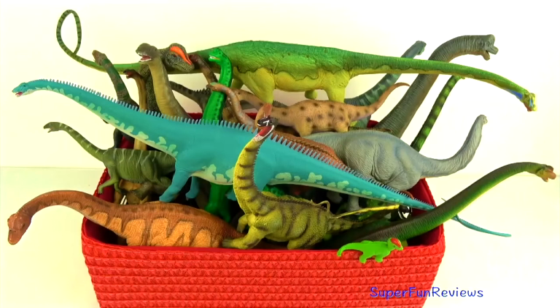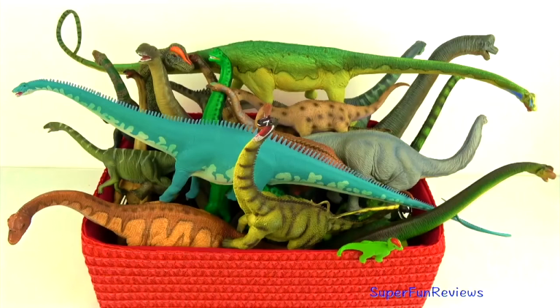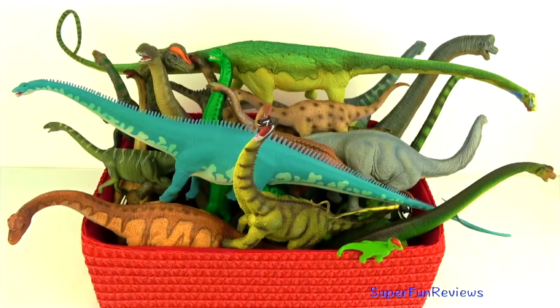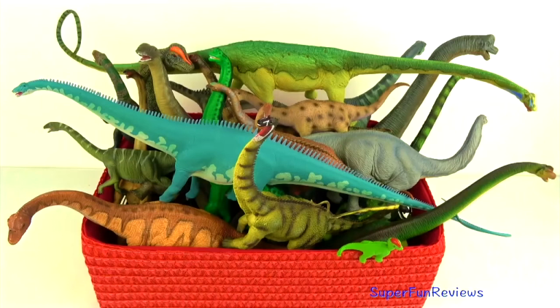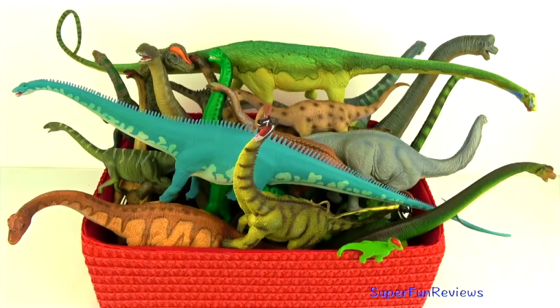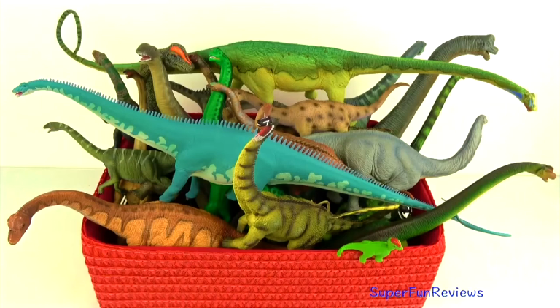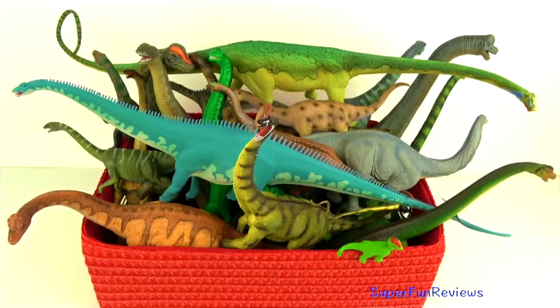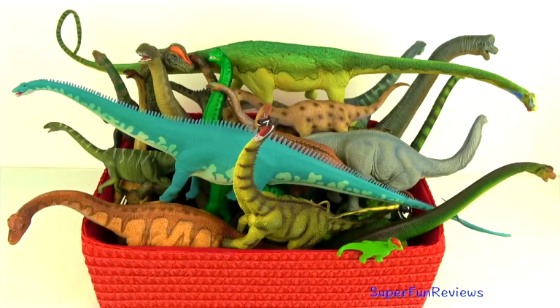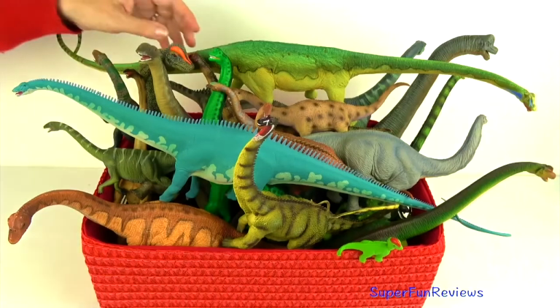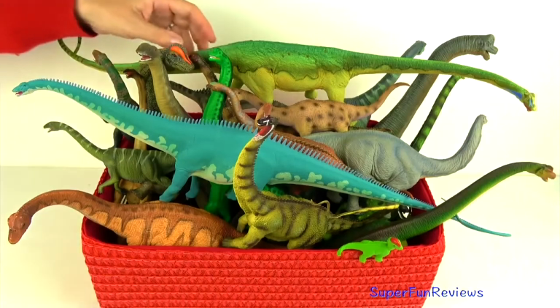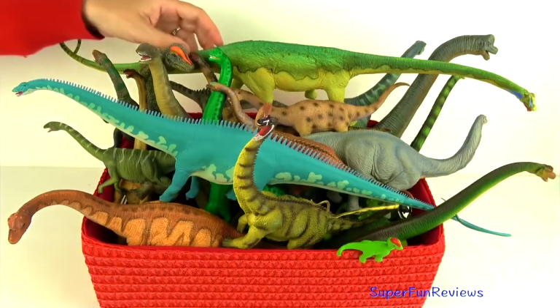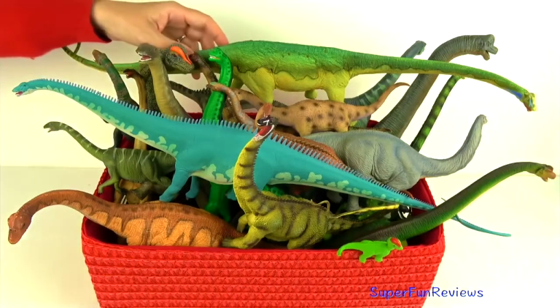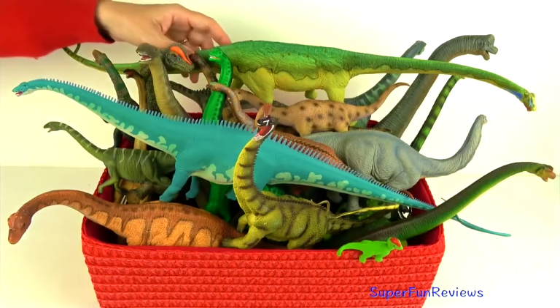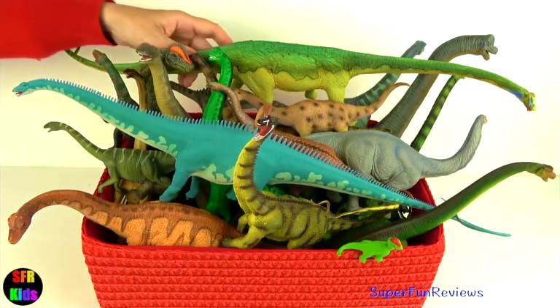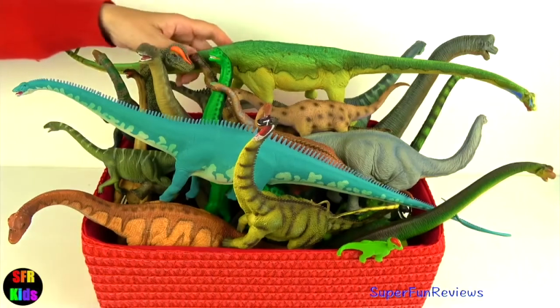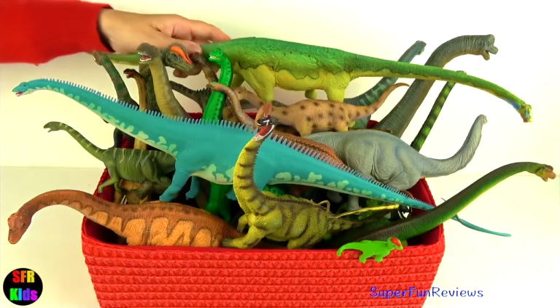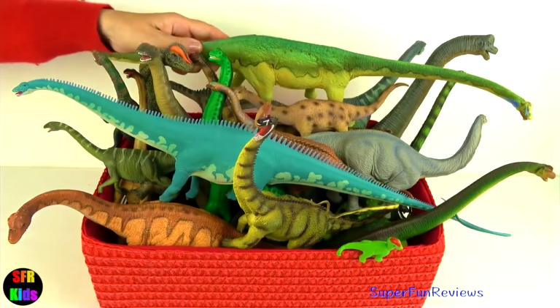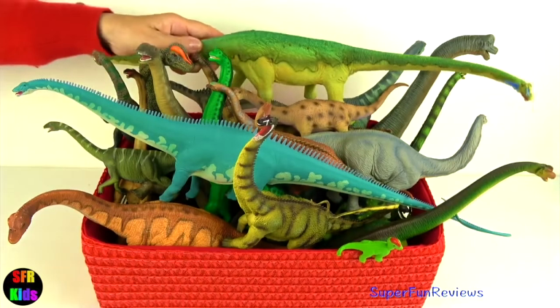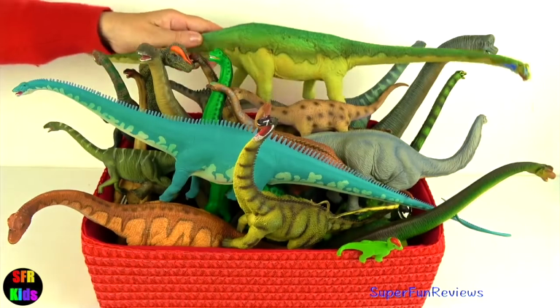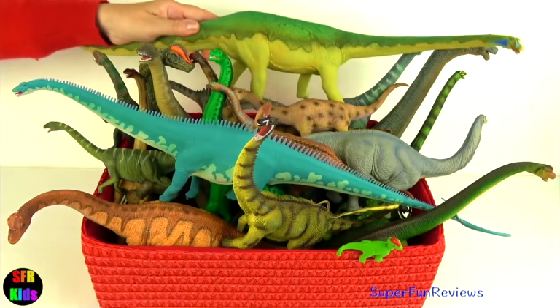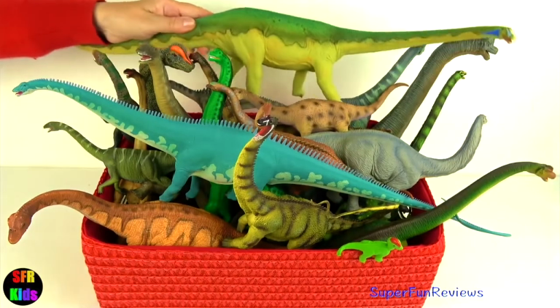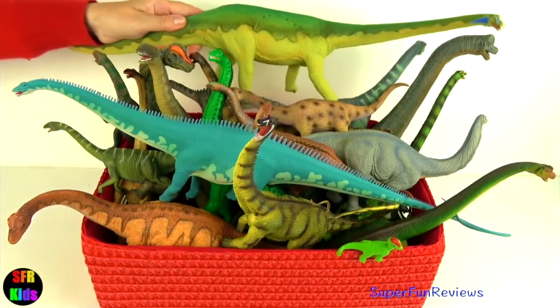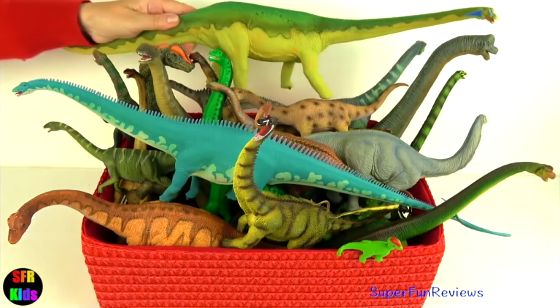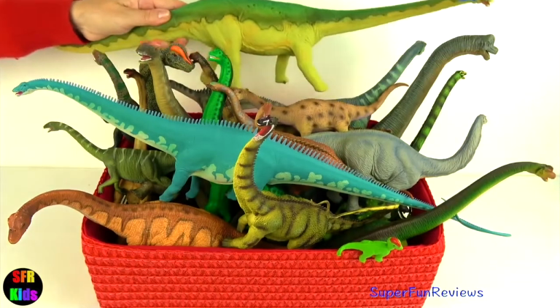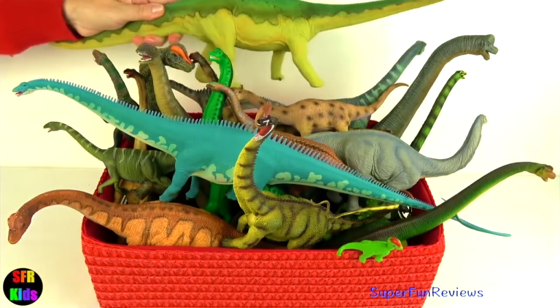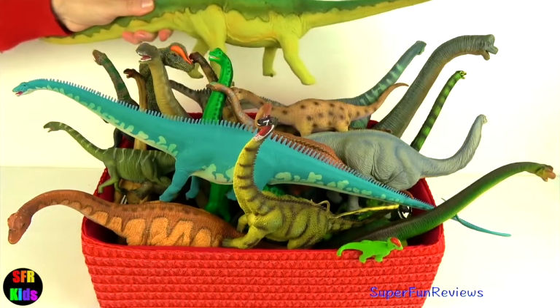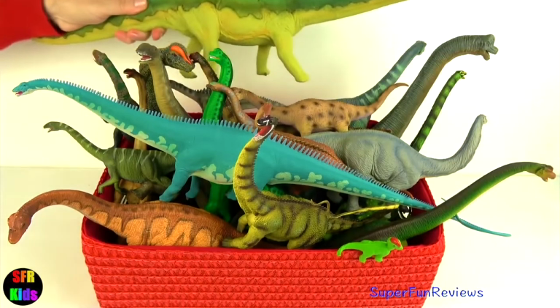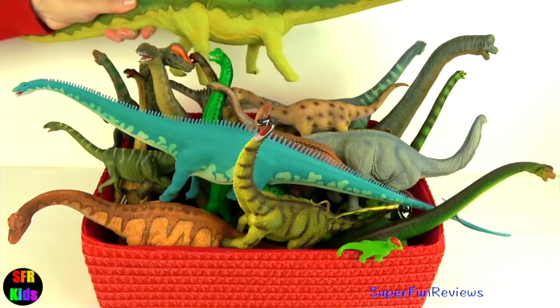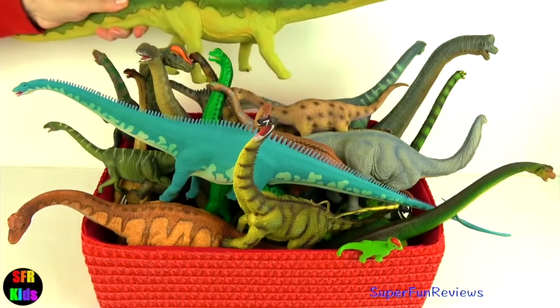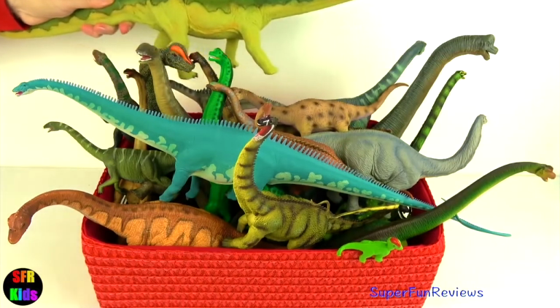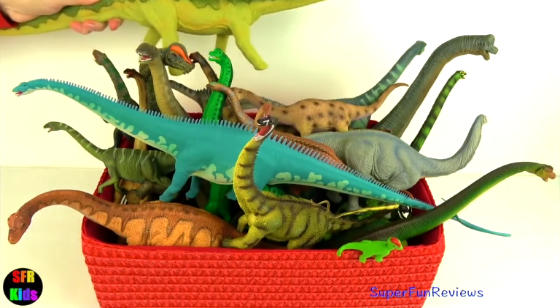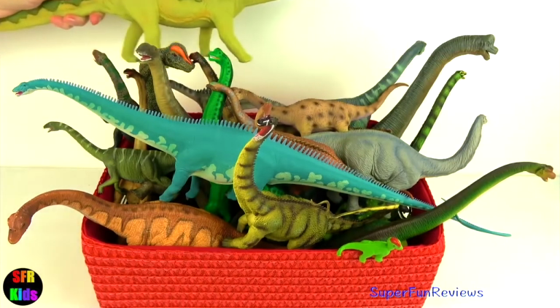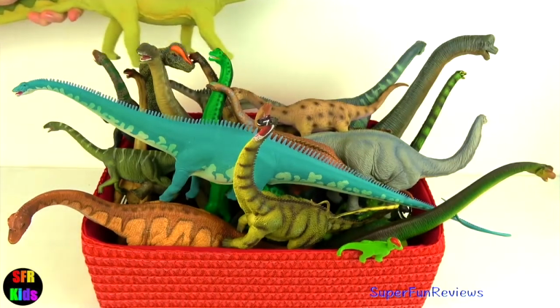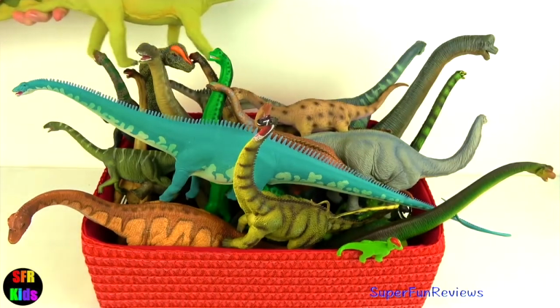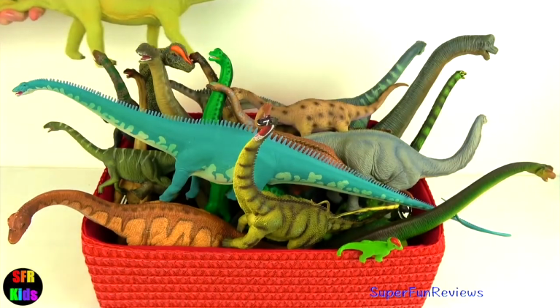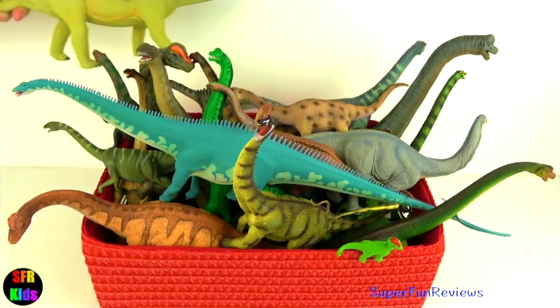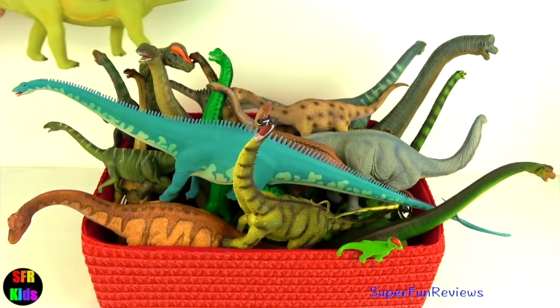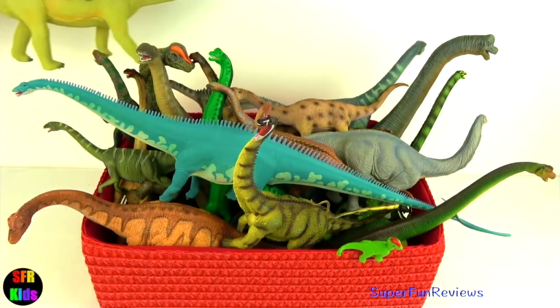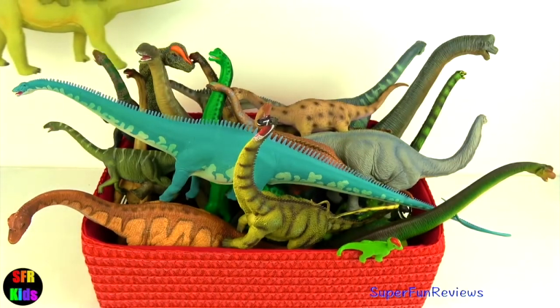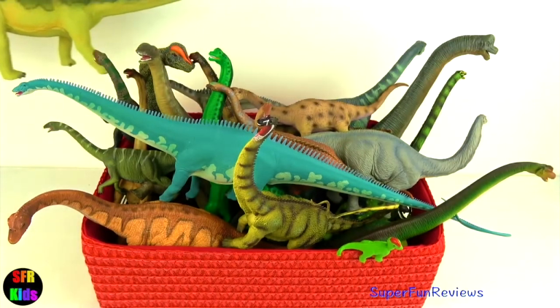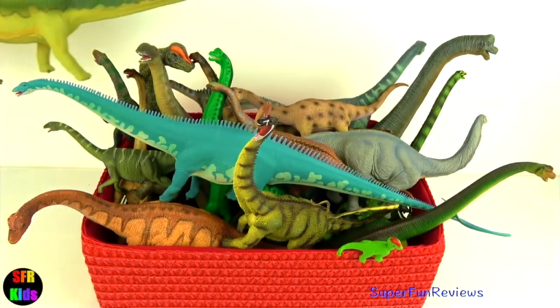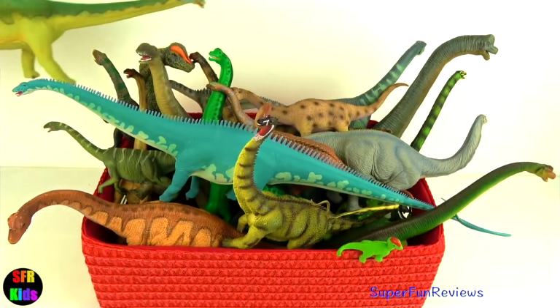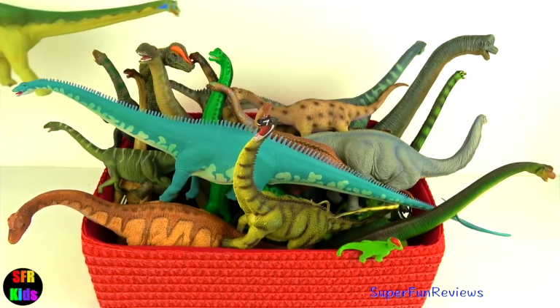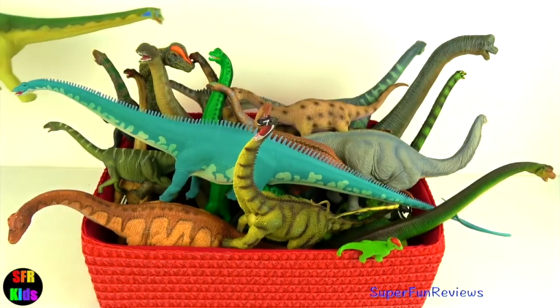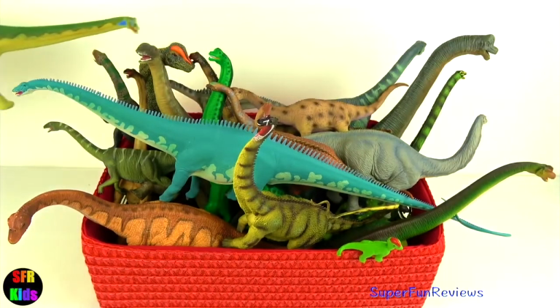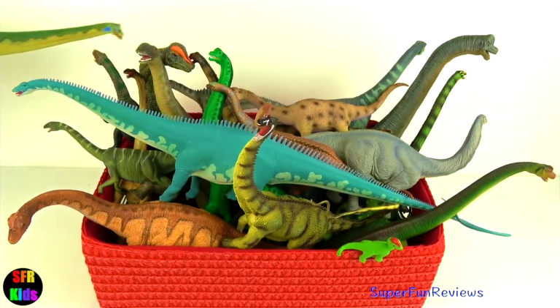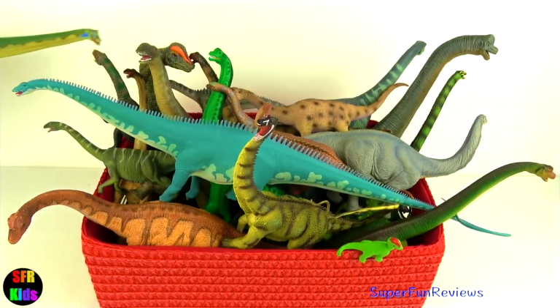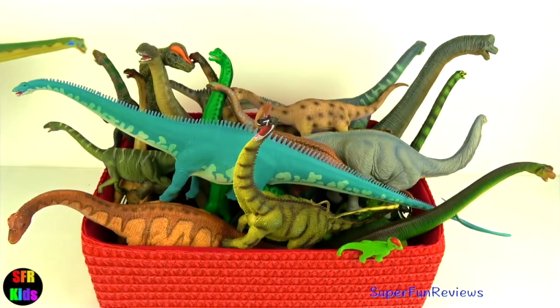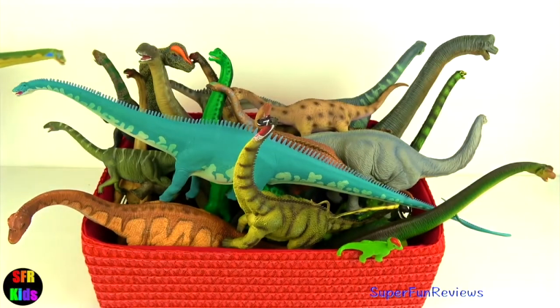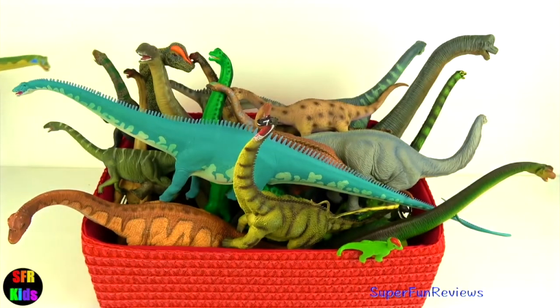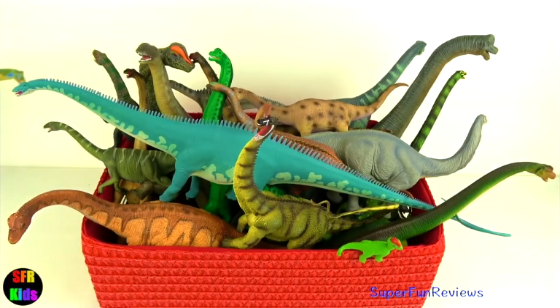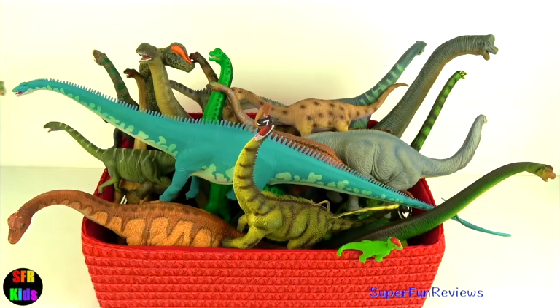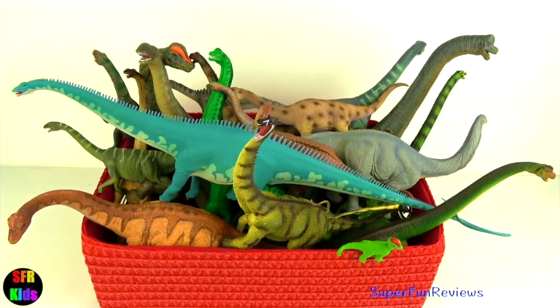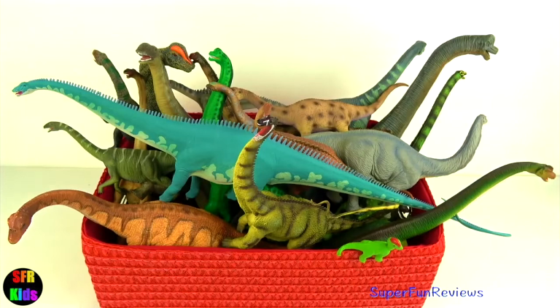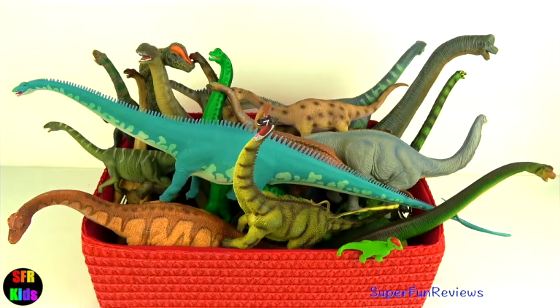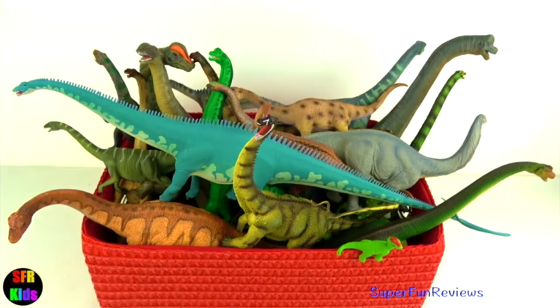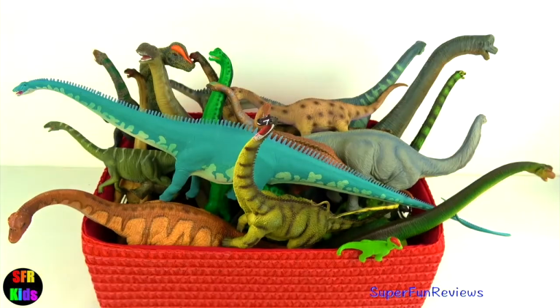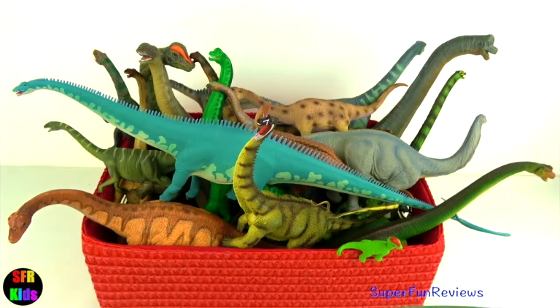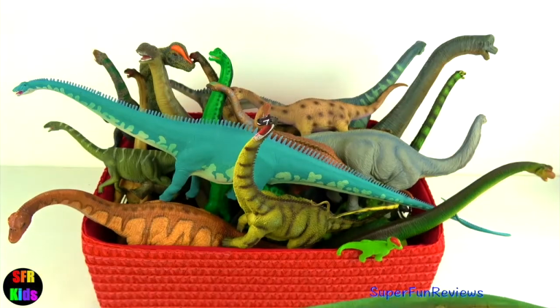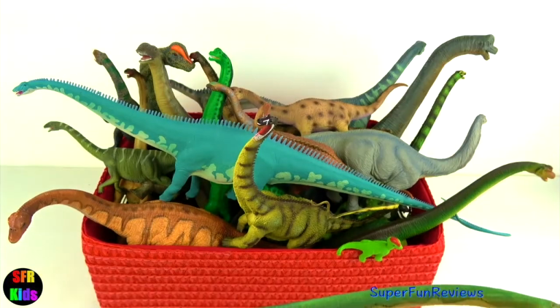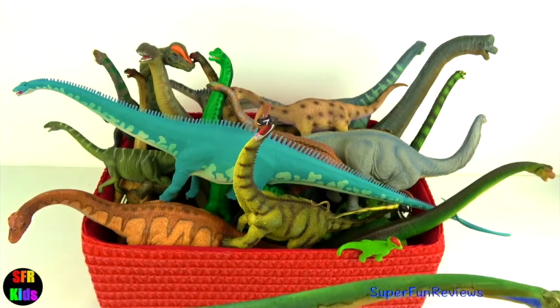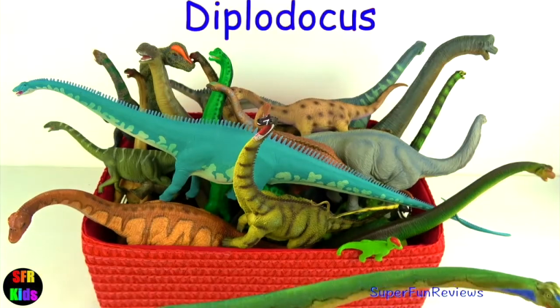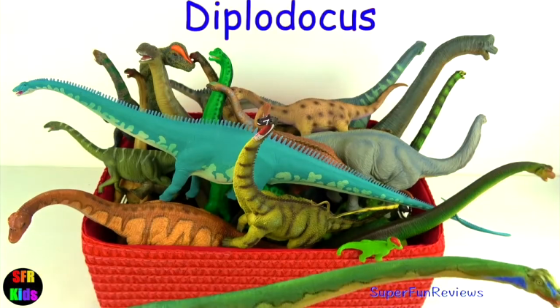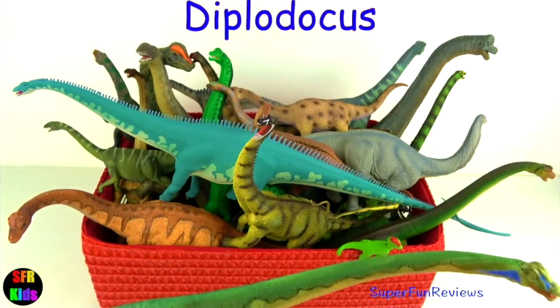Hey guys, it's Kerry. Today I'm doing an update on my sauropod collection.